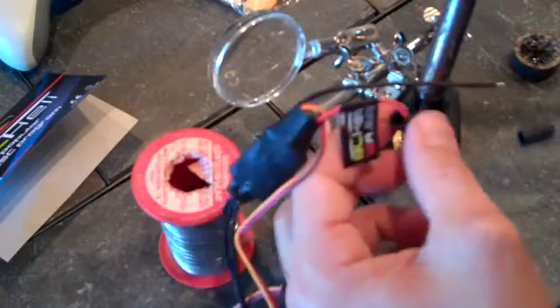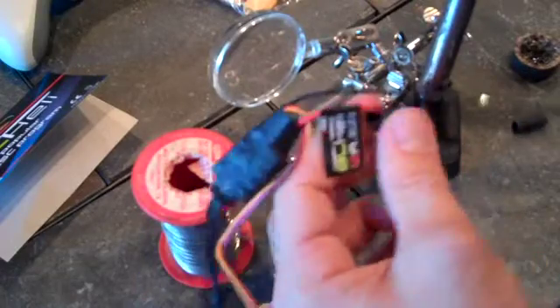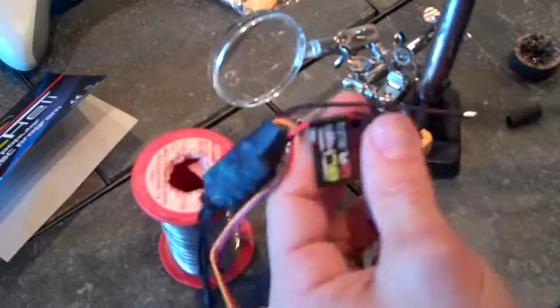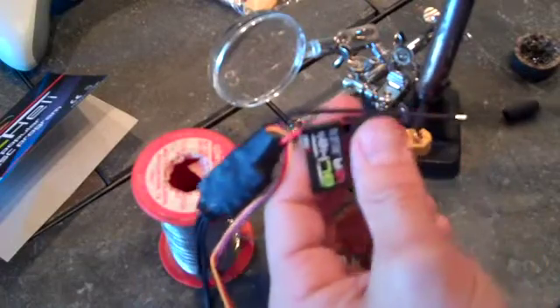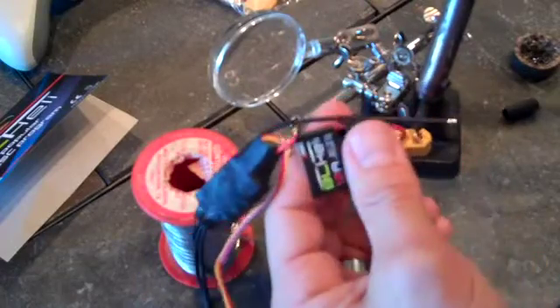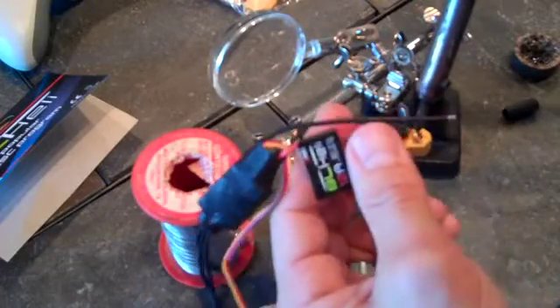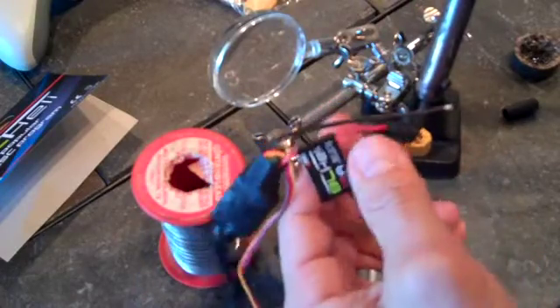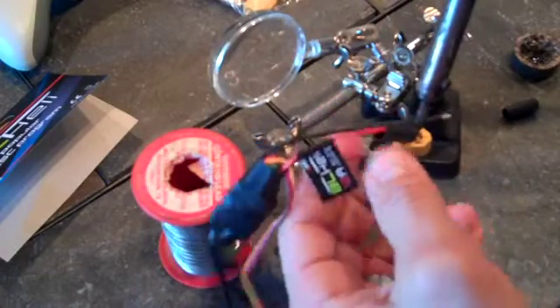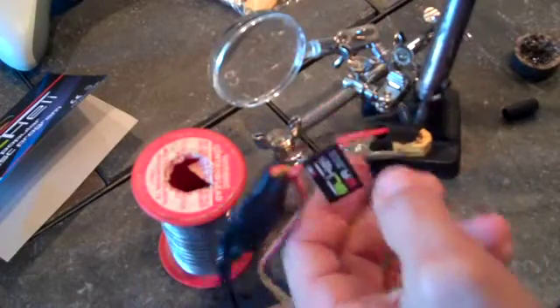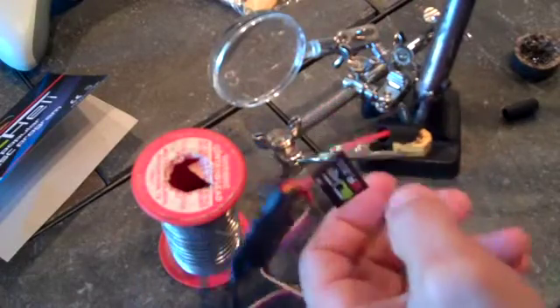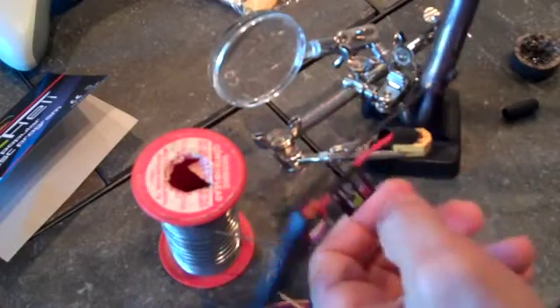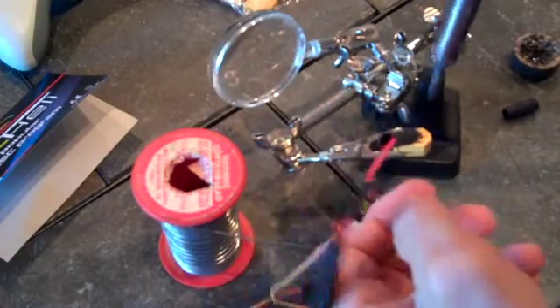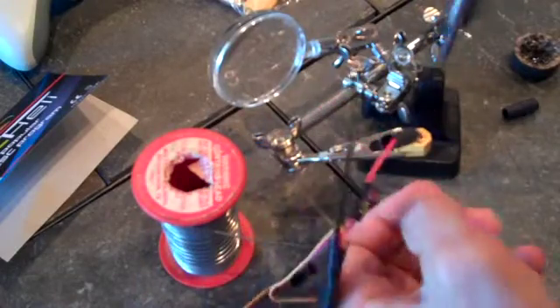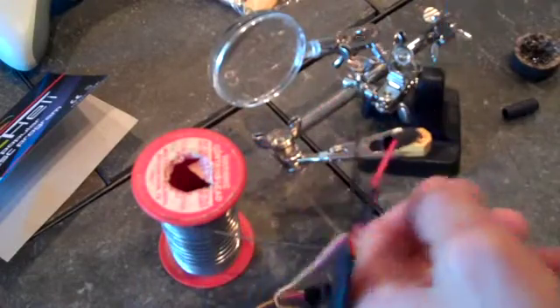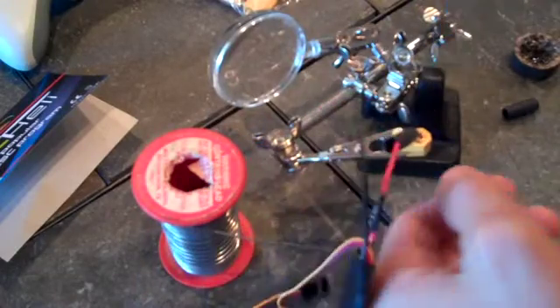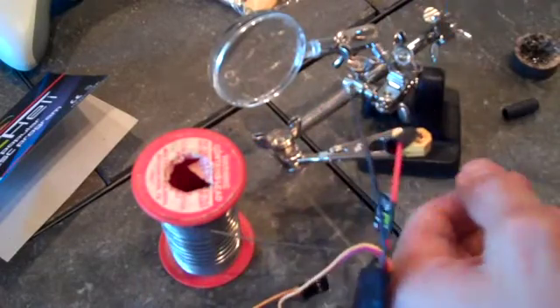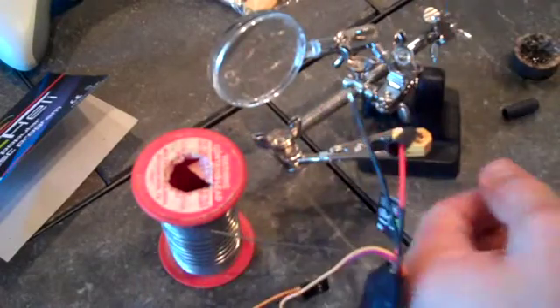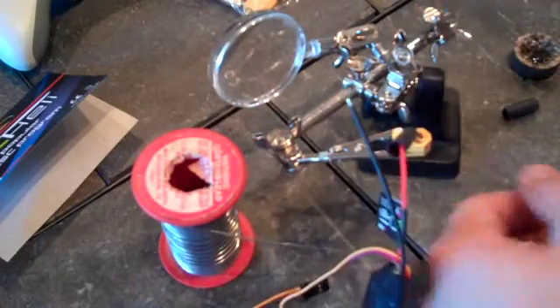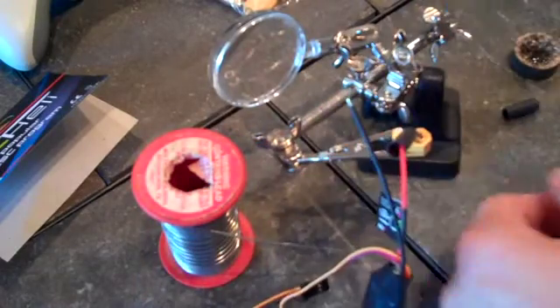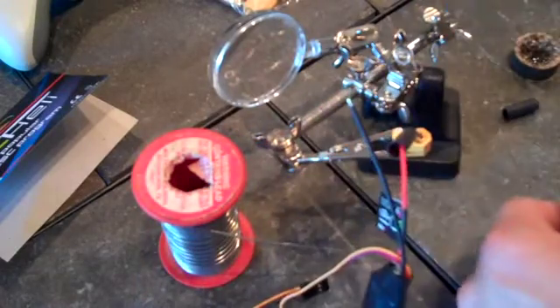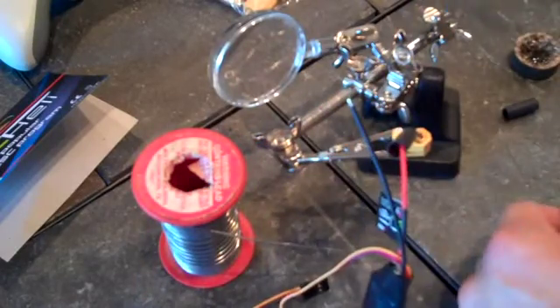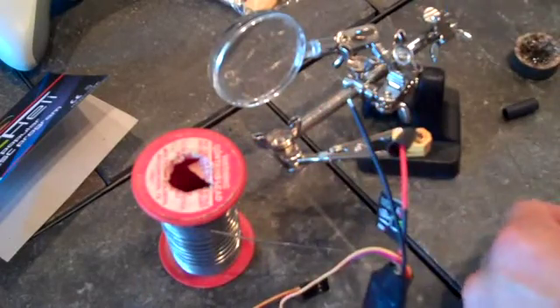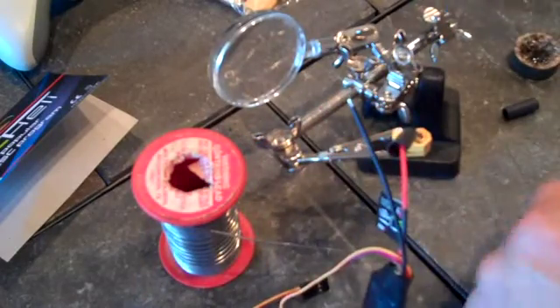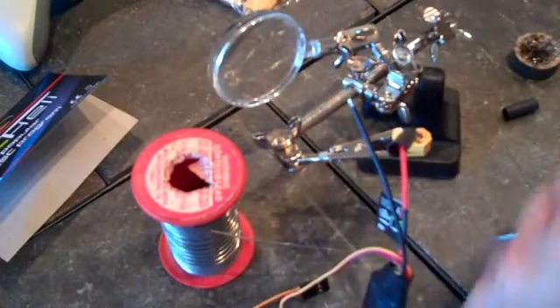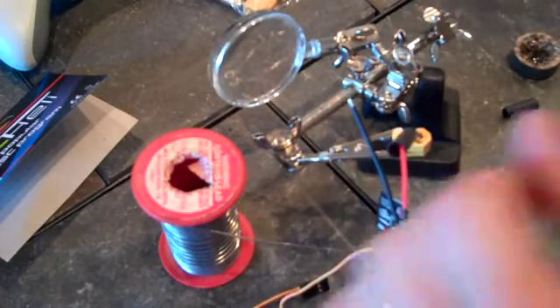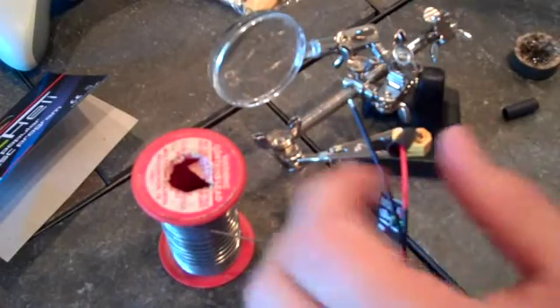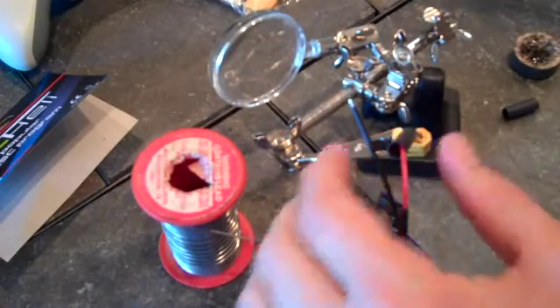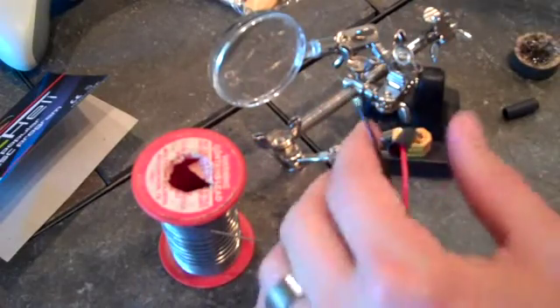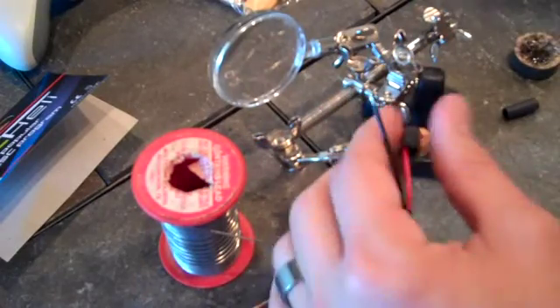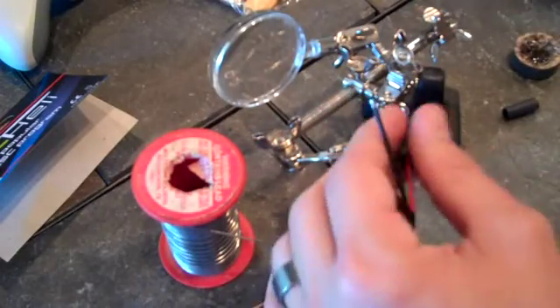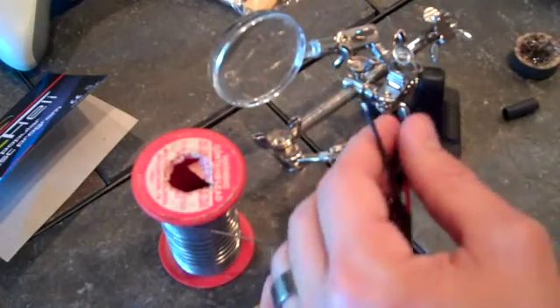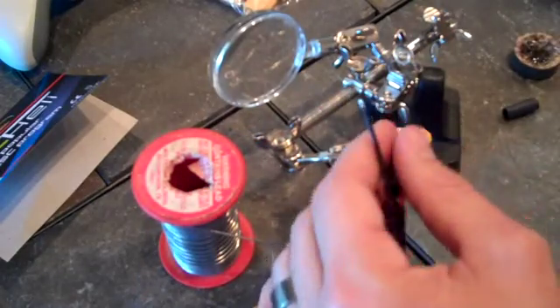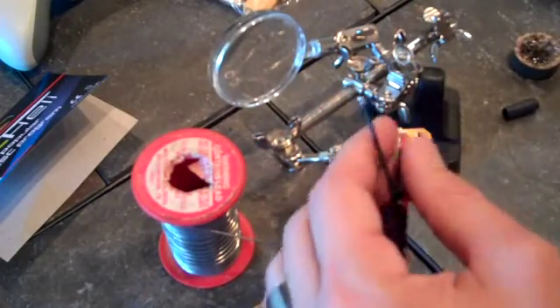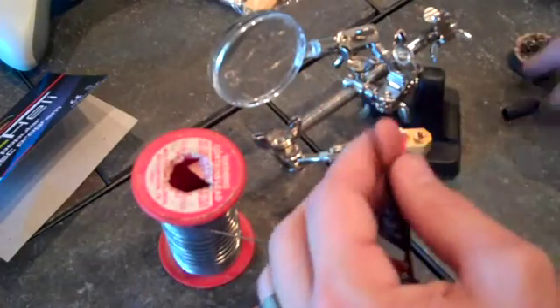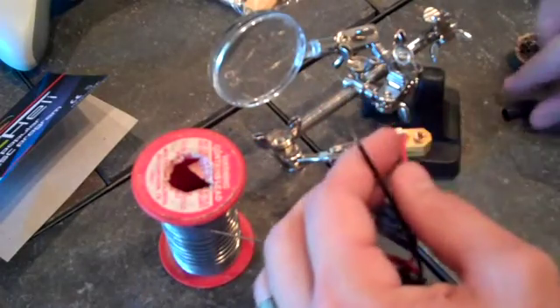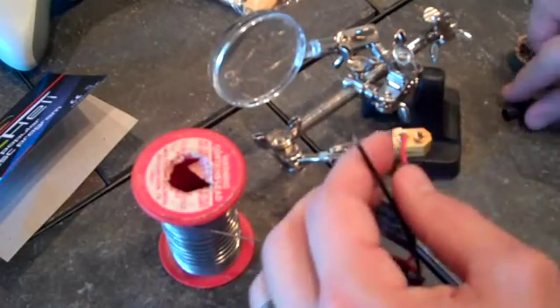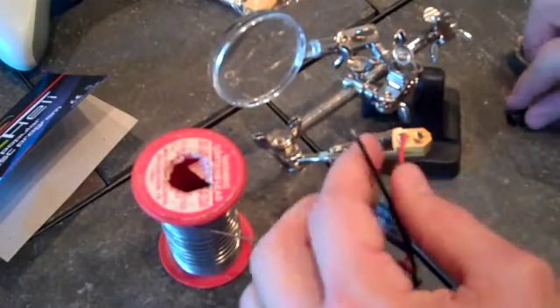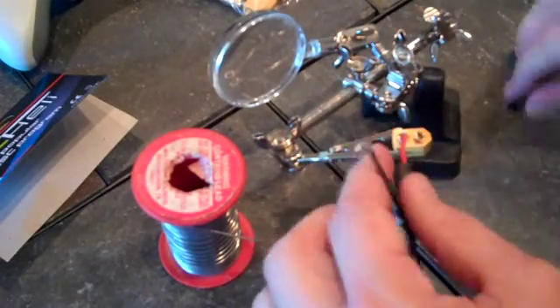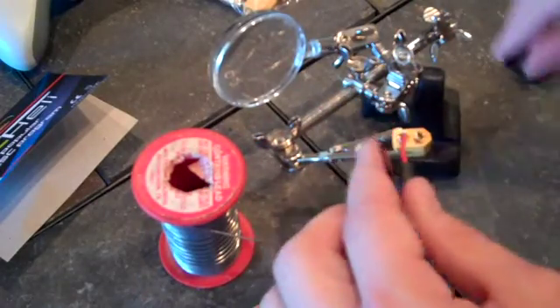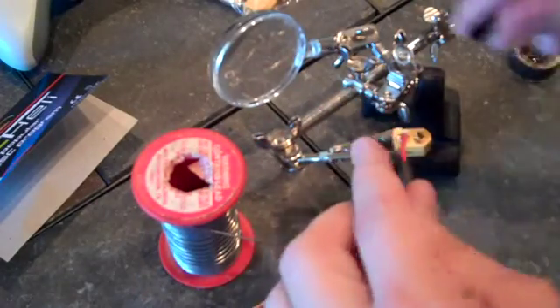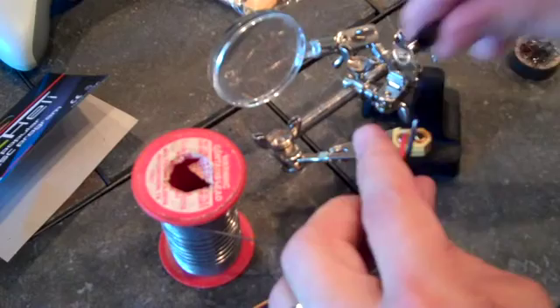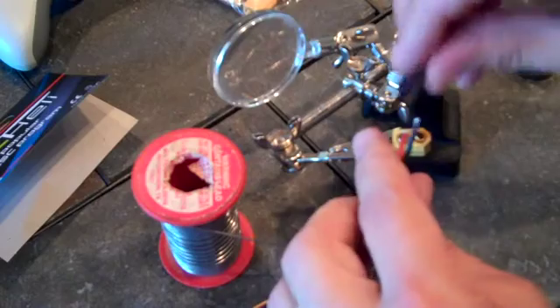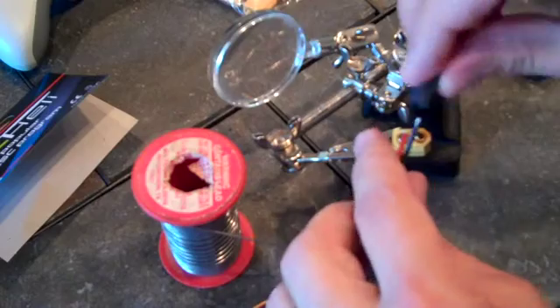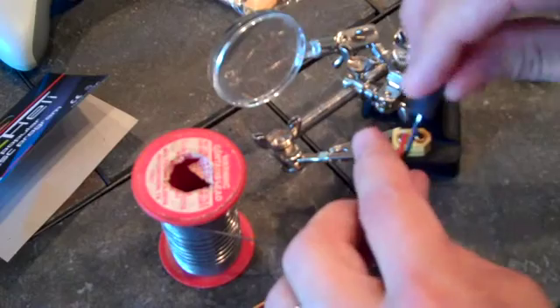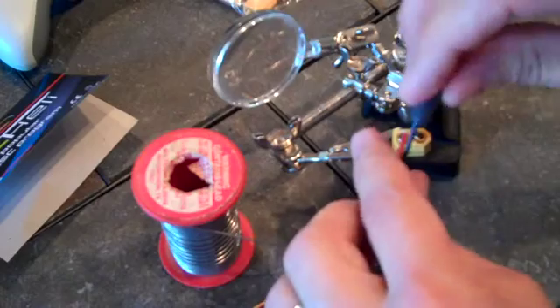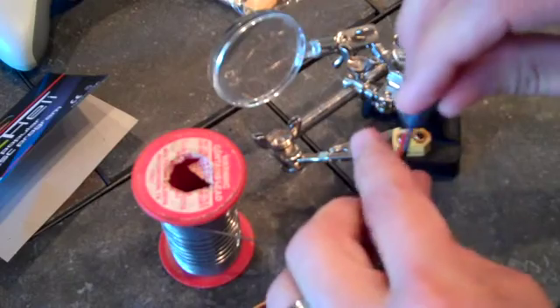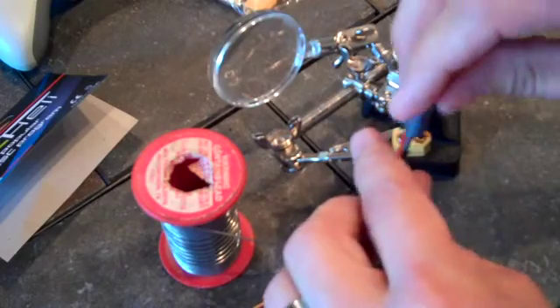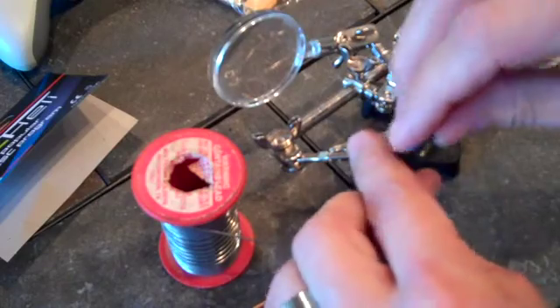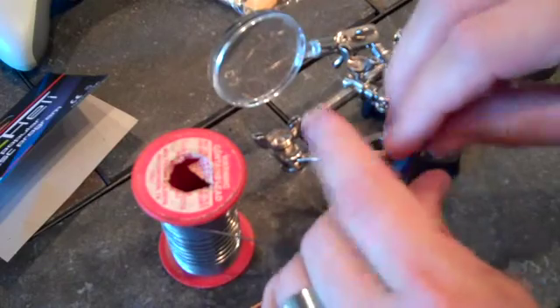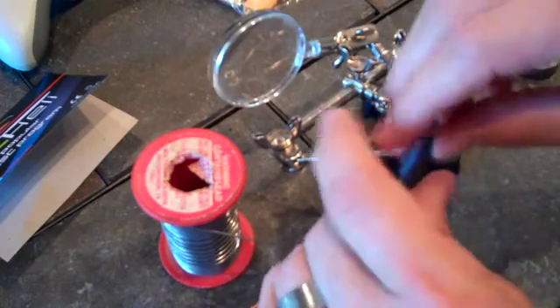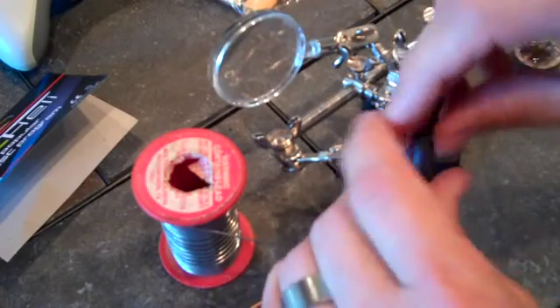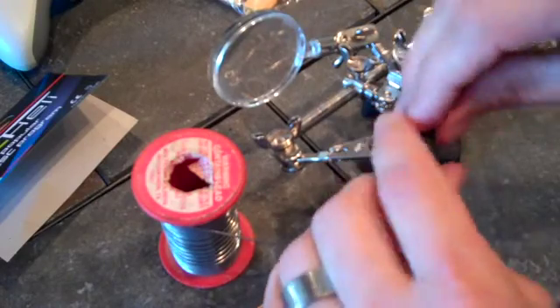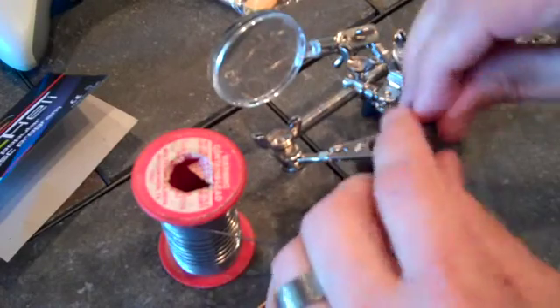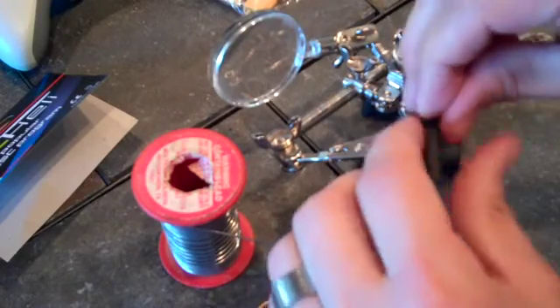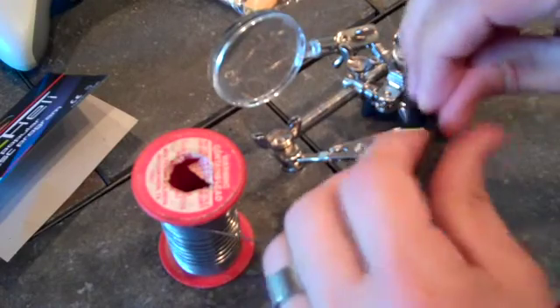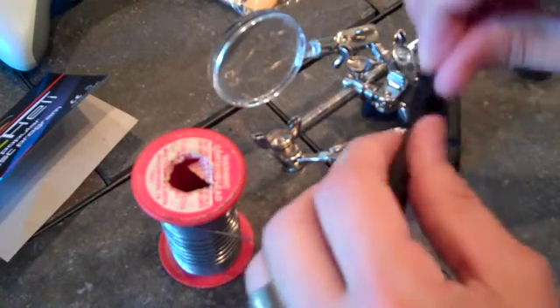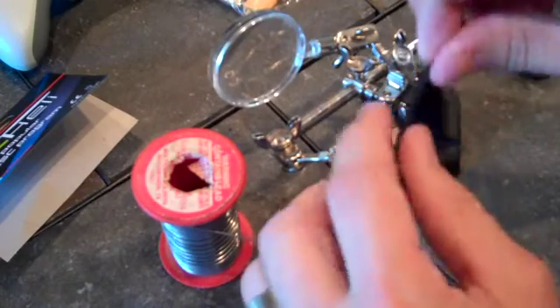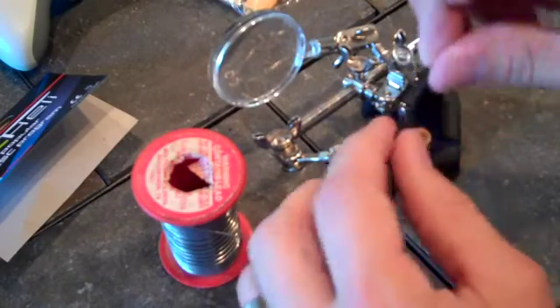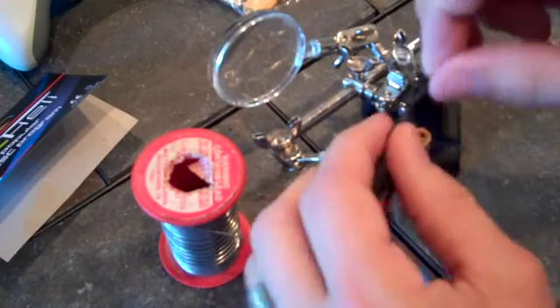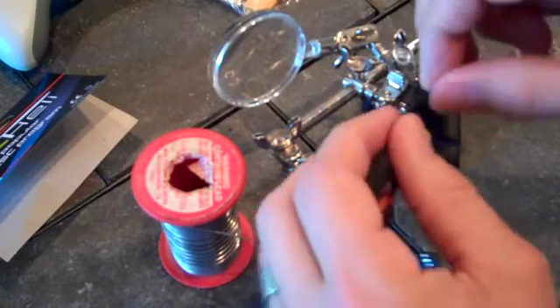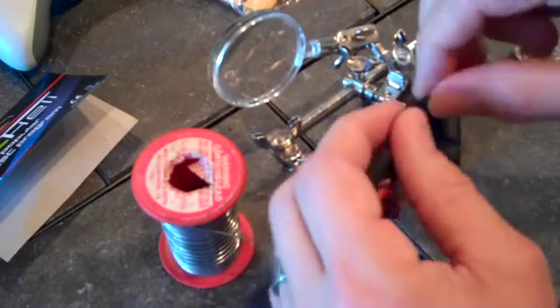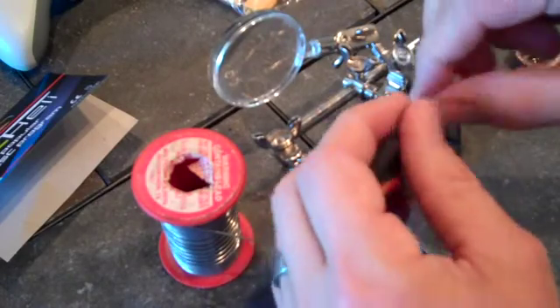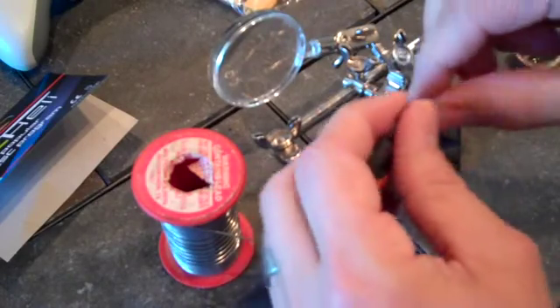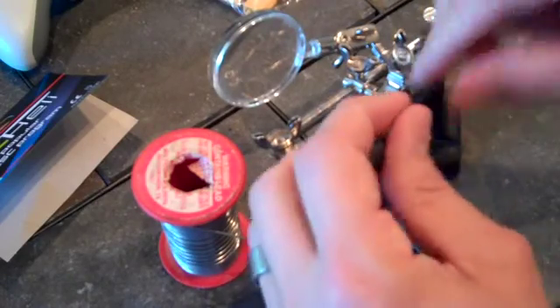Oh no, my heat shrink! Yeah, you got to watch that heat shrink business.